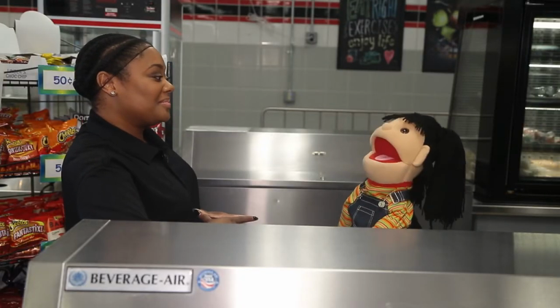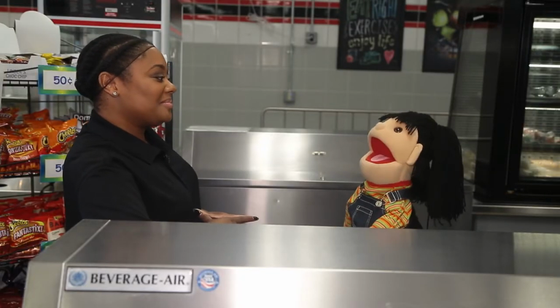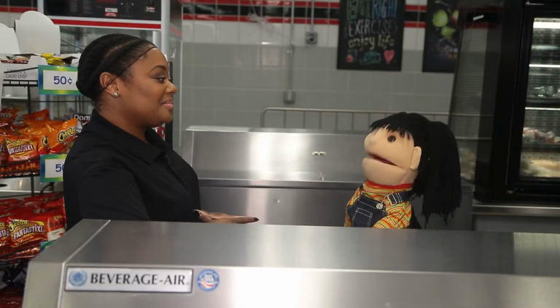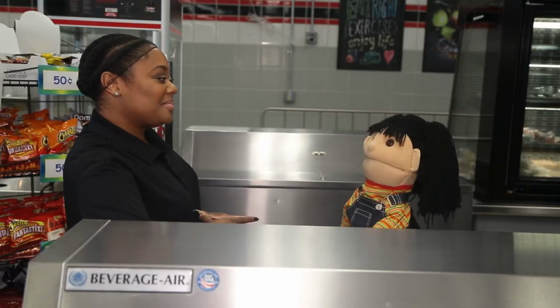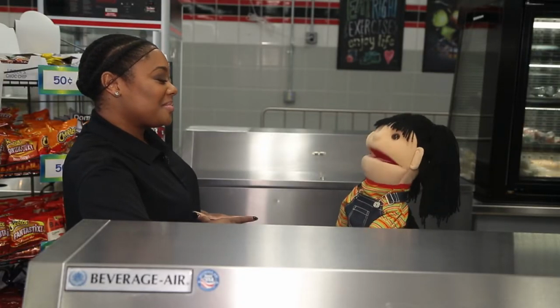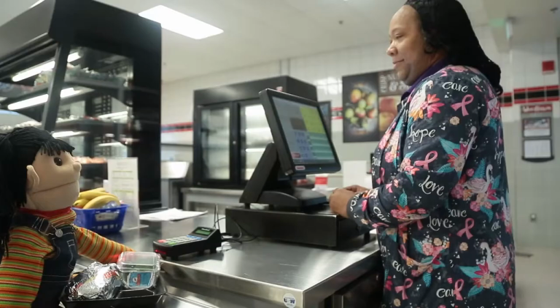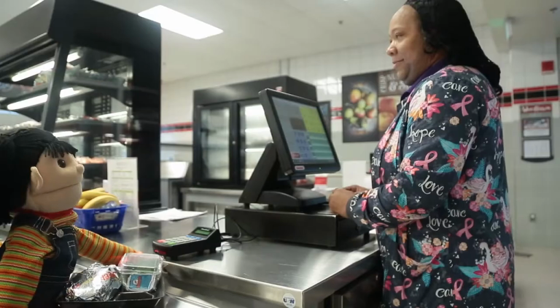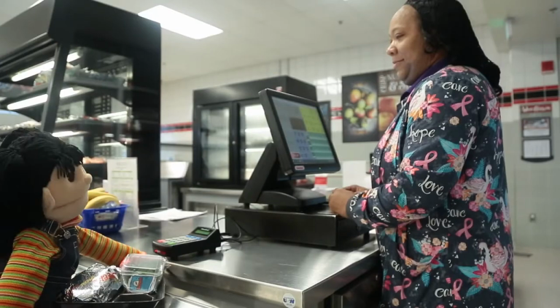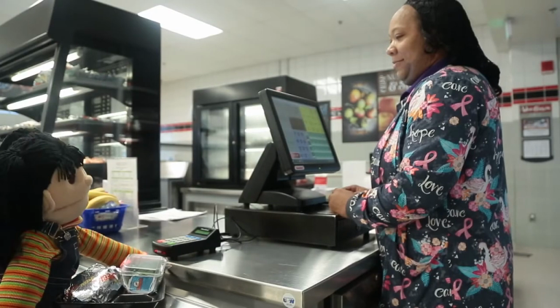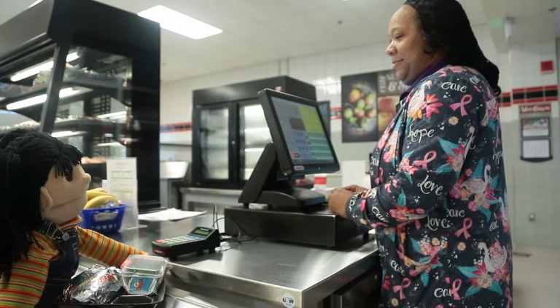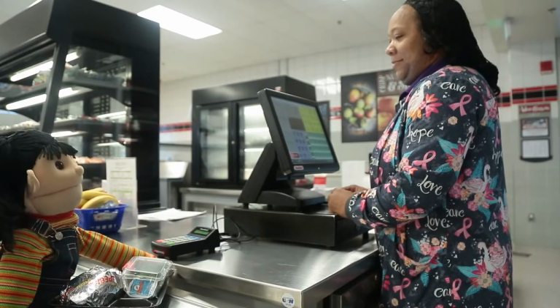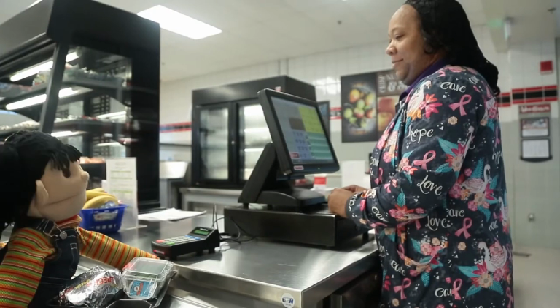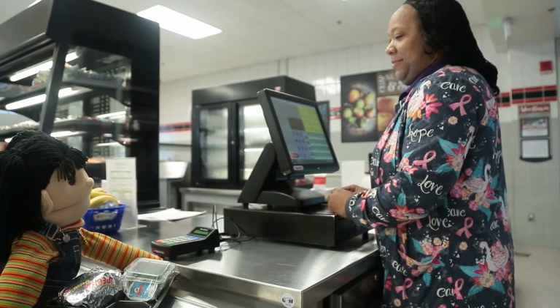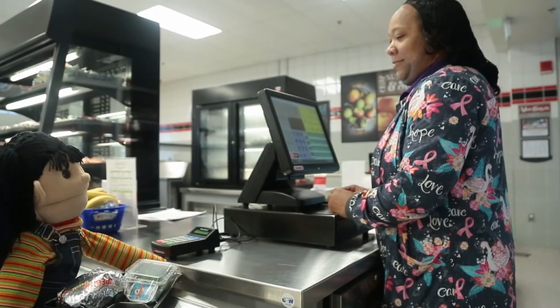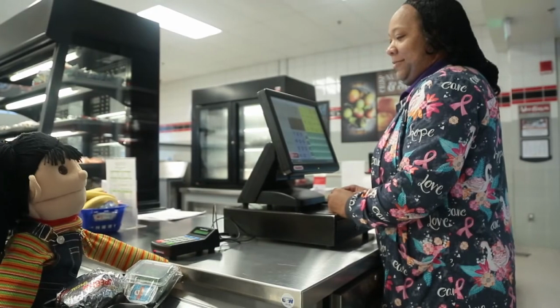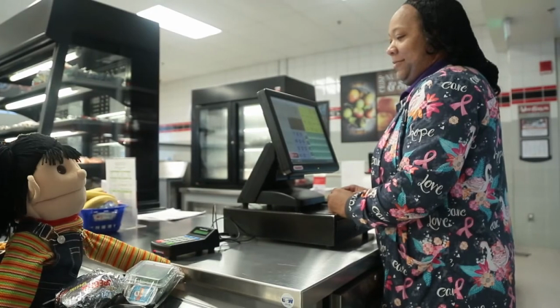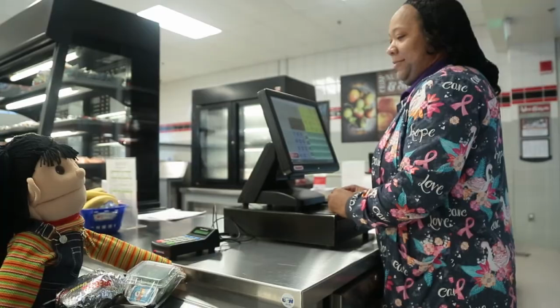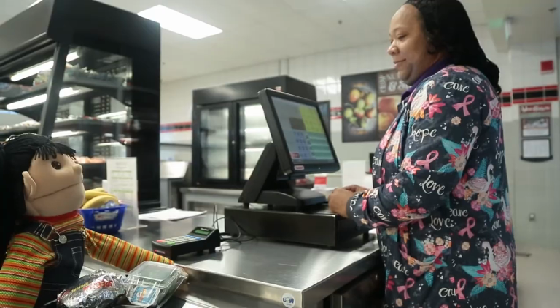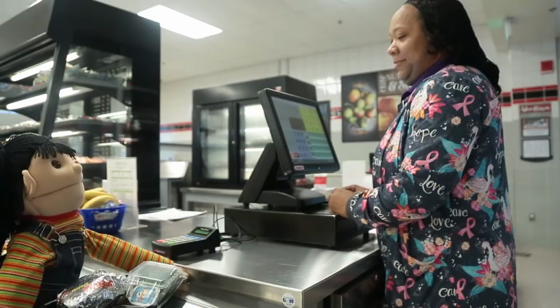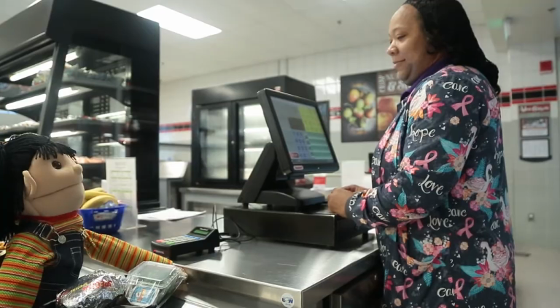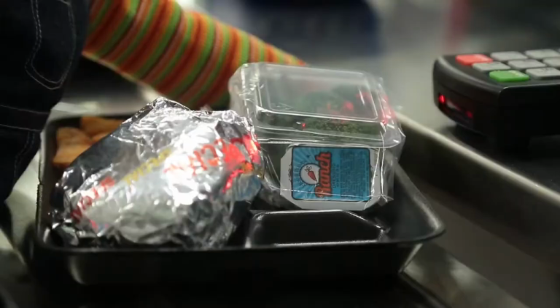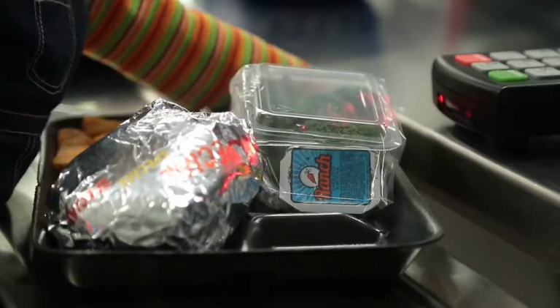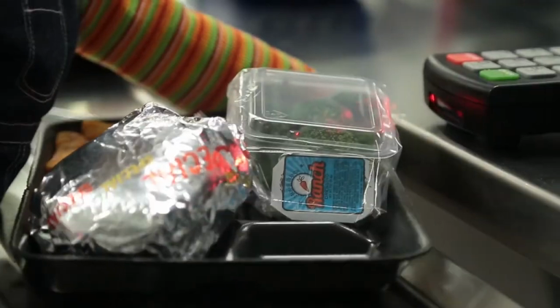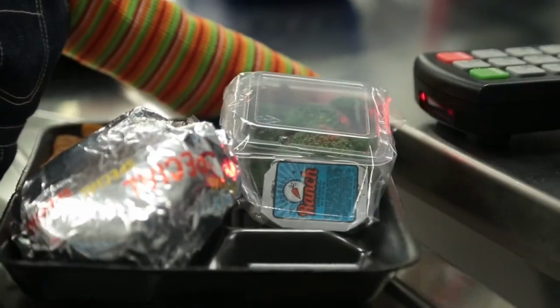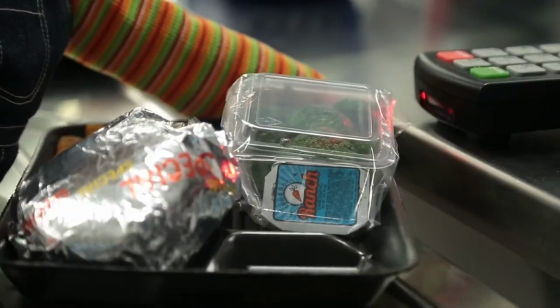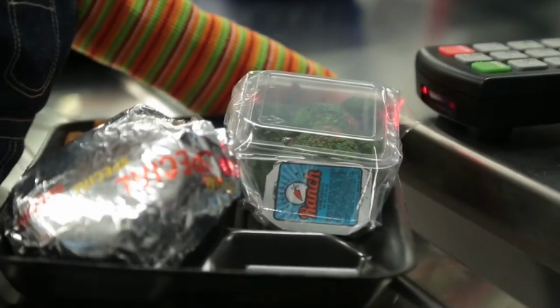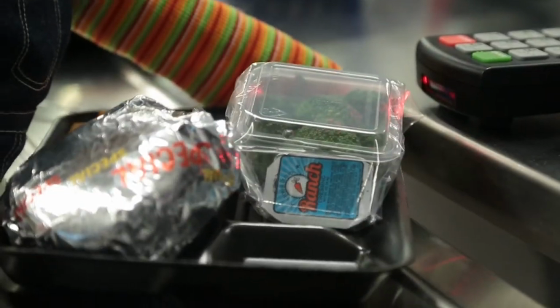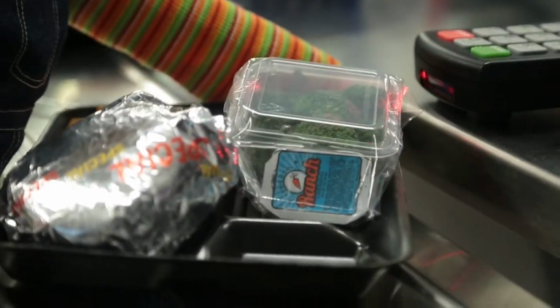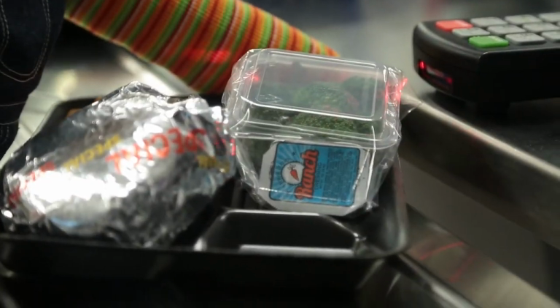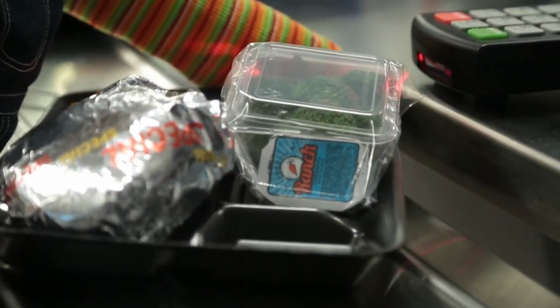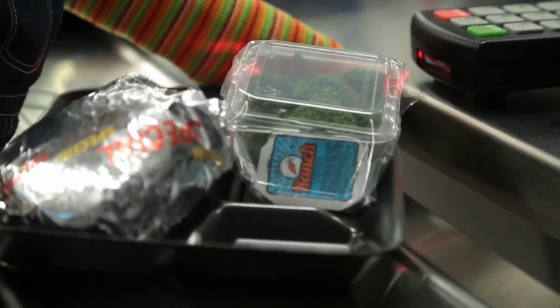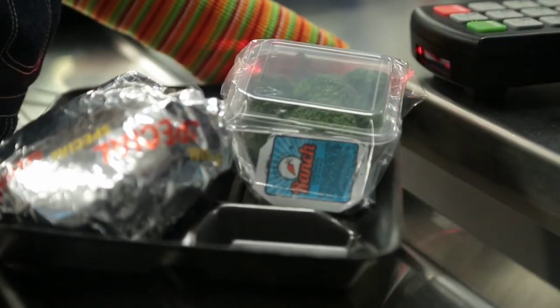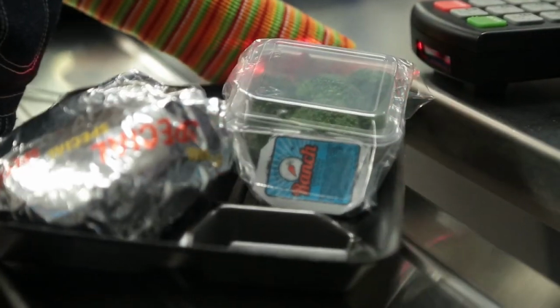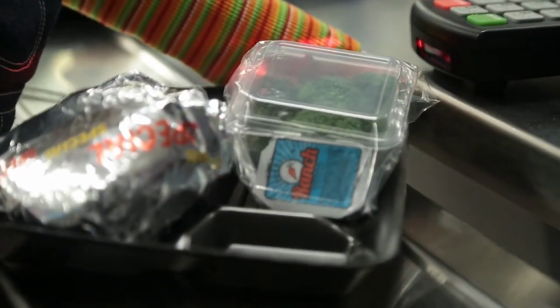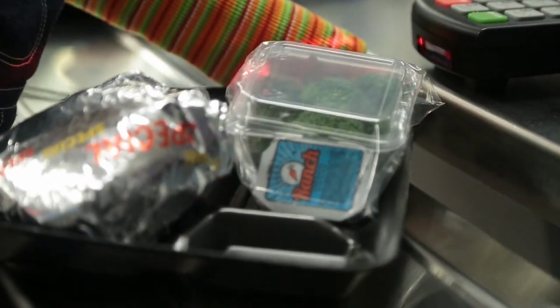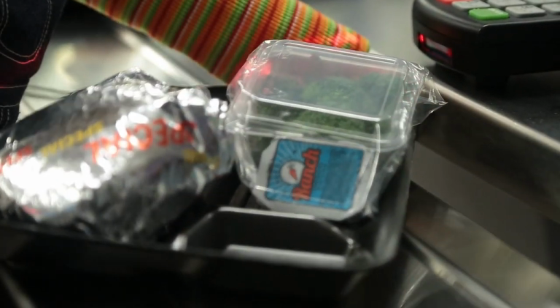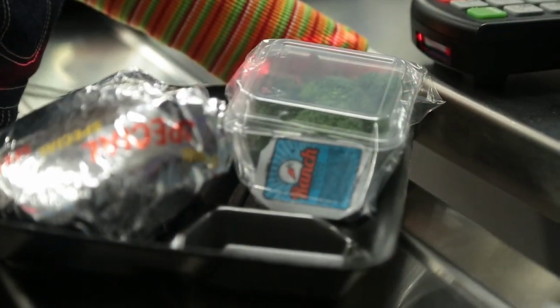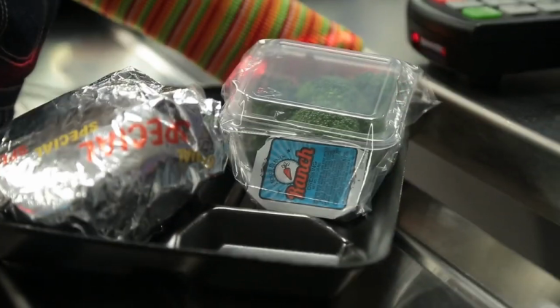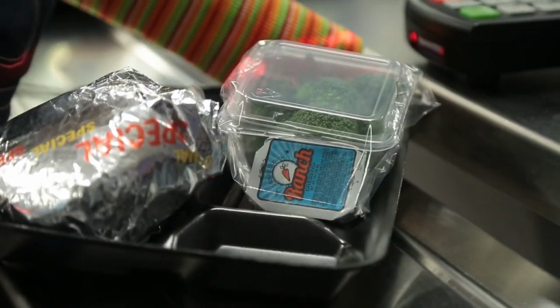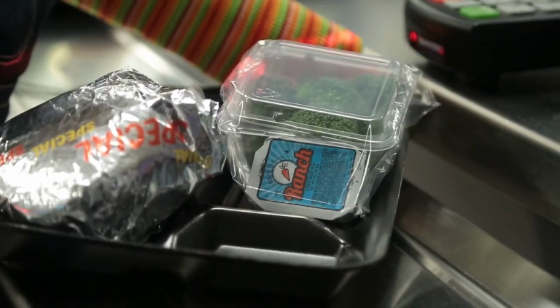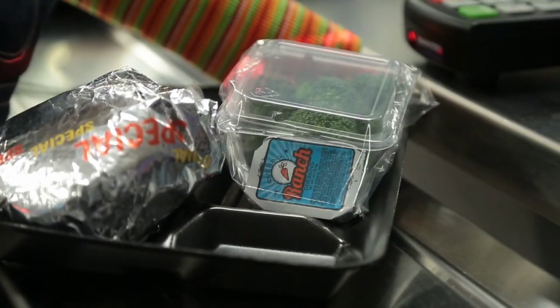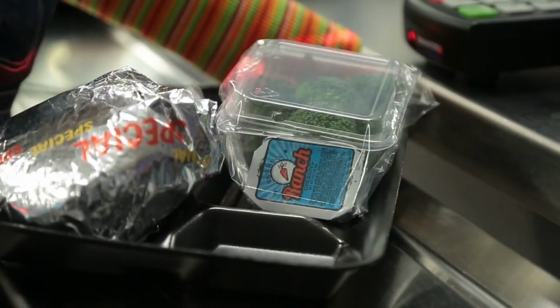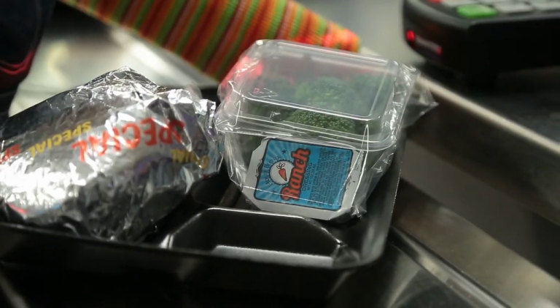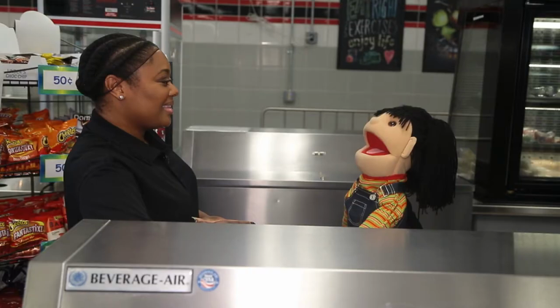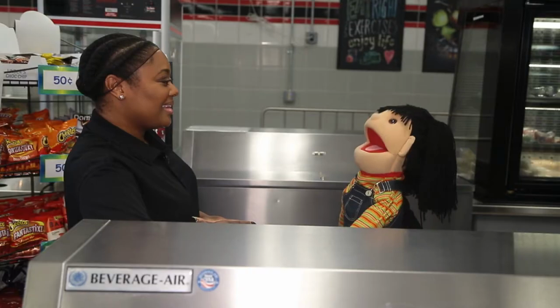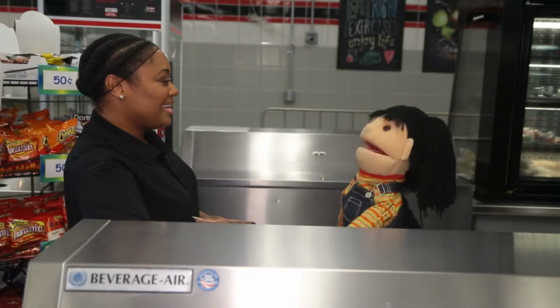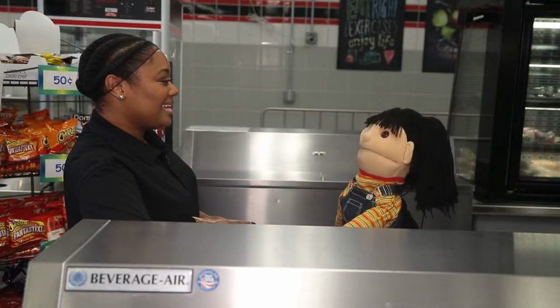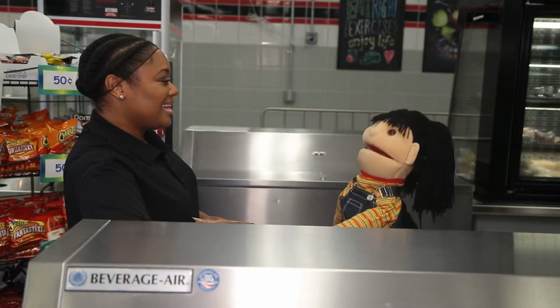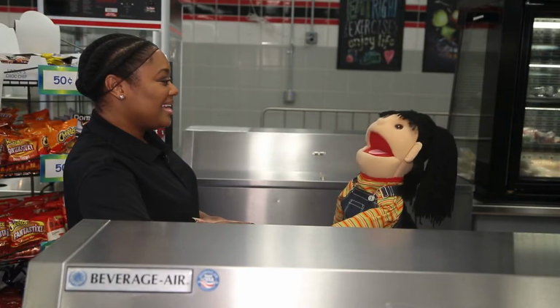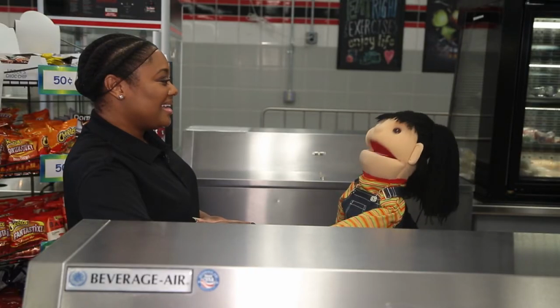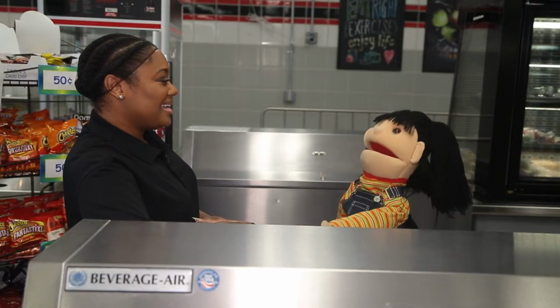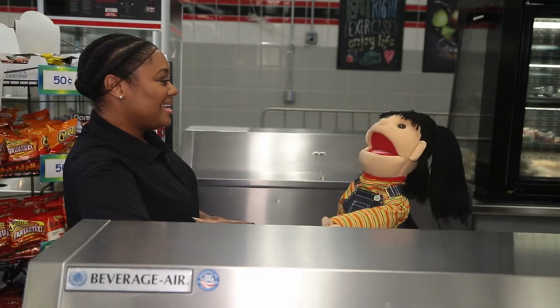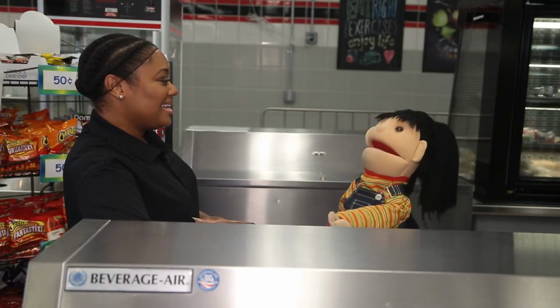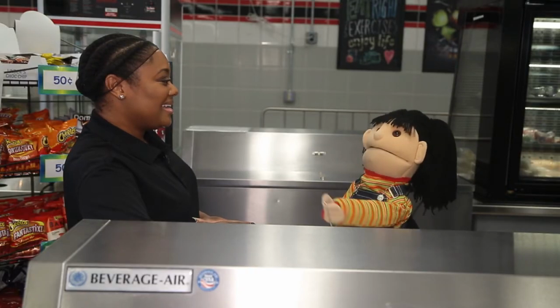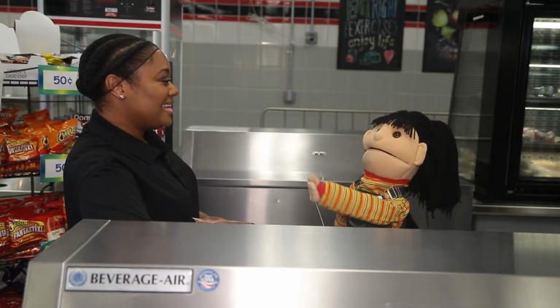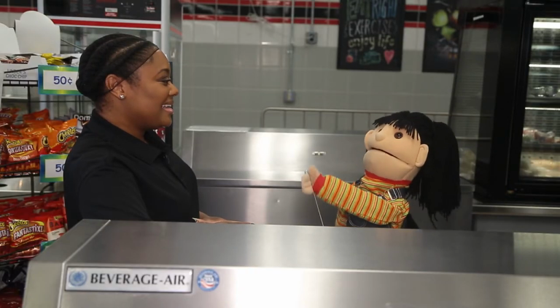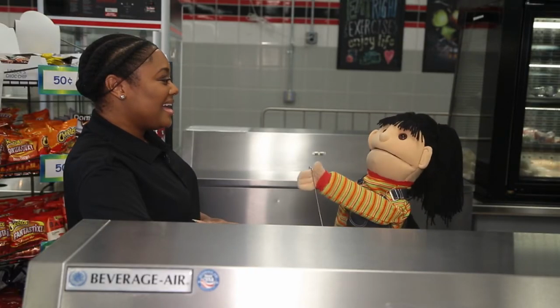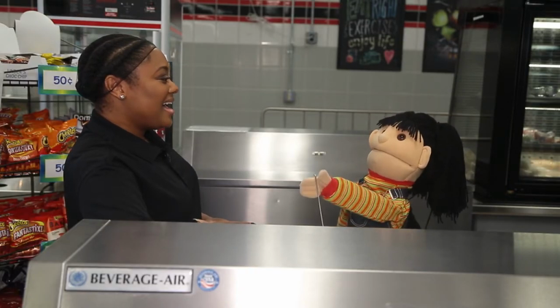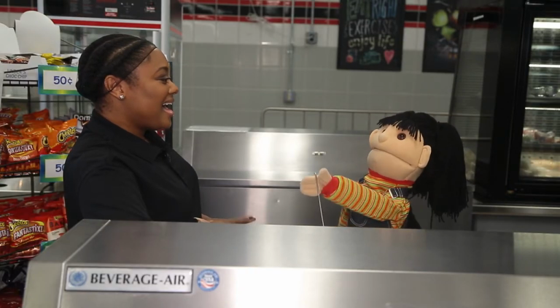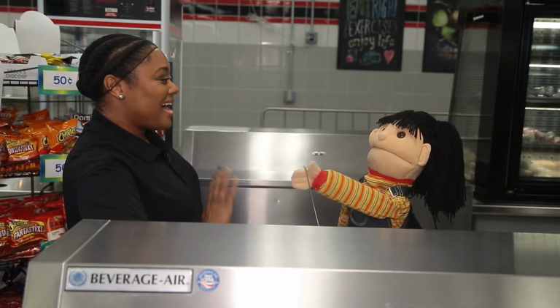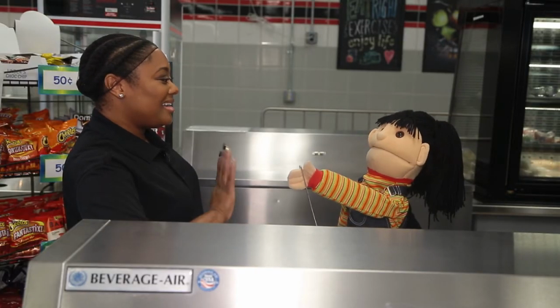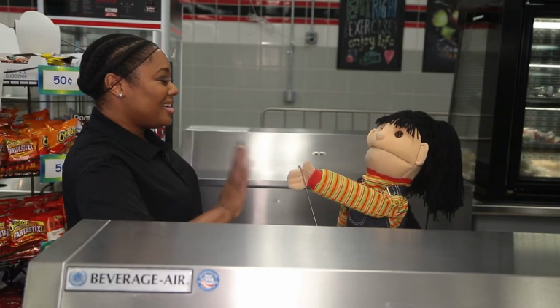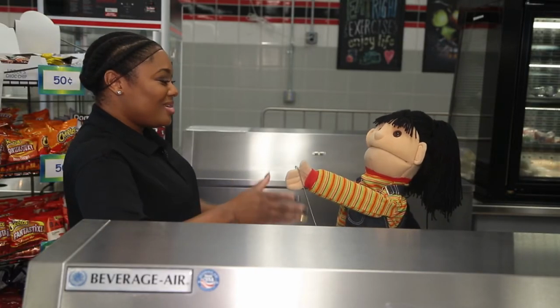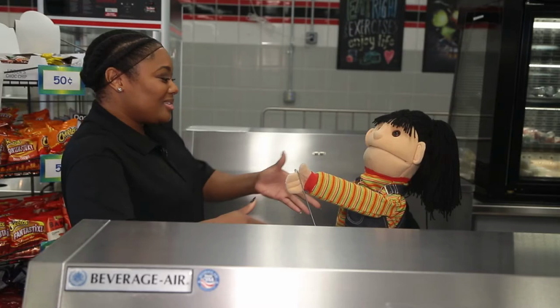Wow, tengo hambre. I'm hungry. Now I'm going to go get some lunch. Thank you. Adios. Adios.